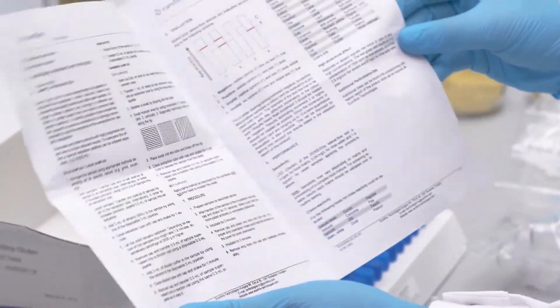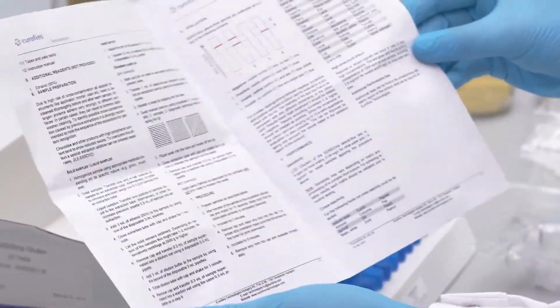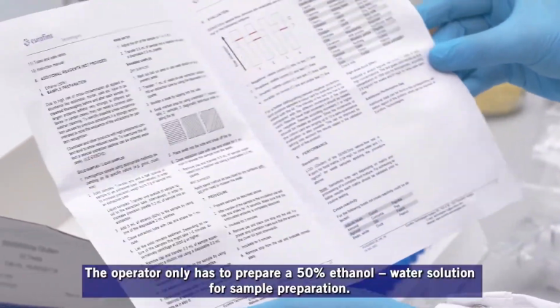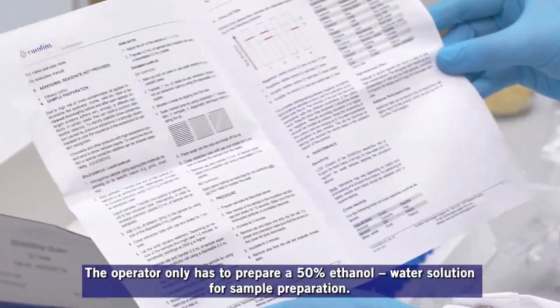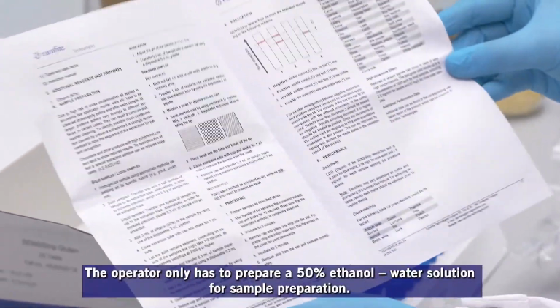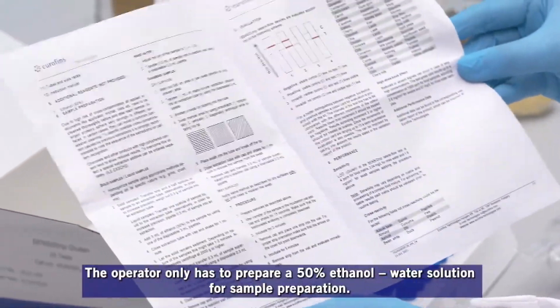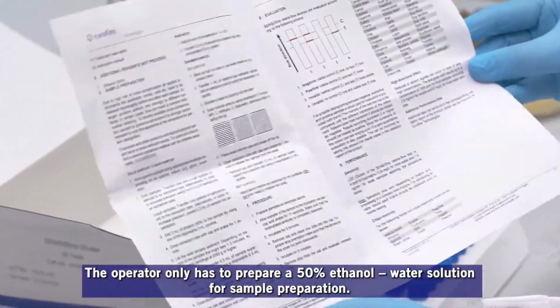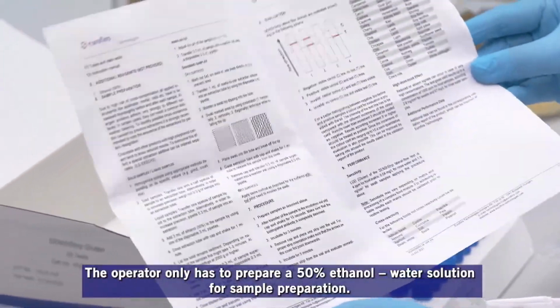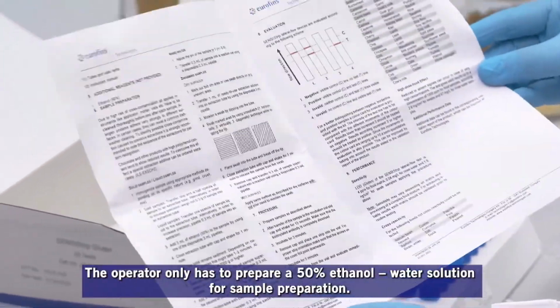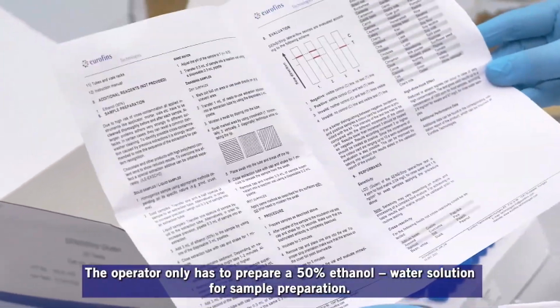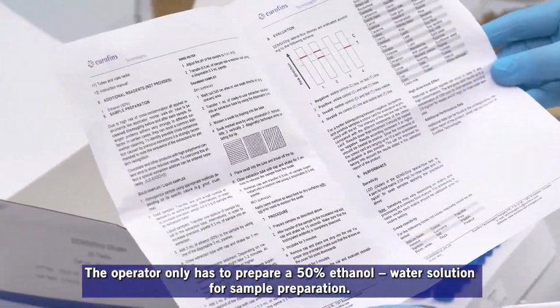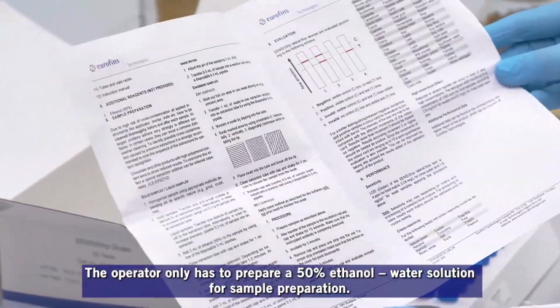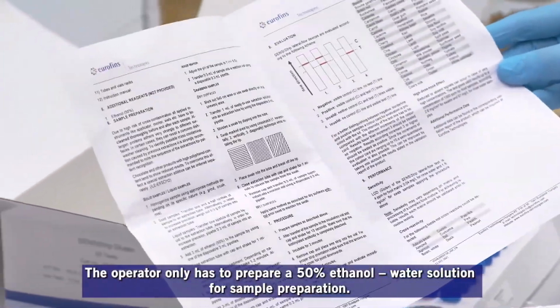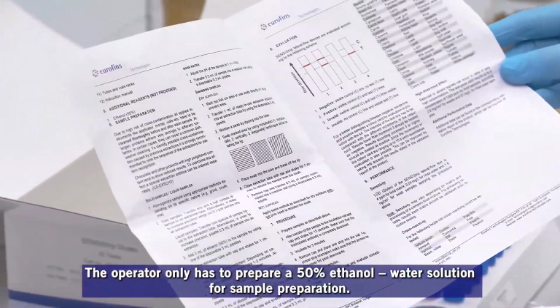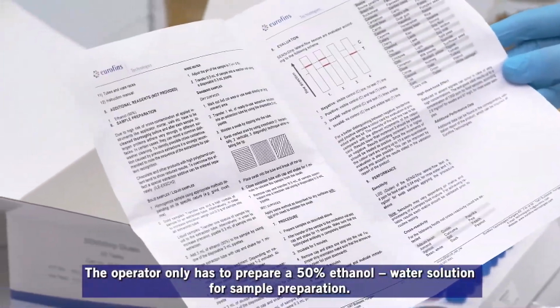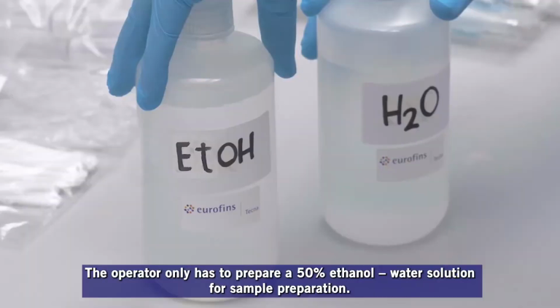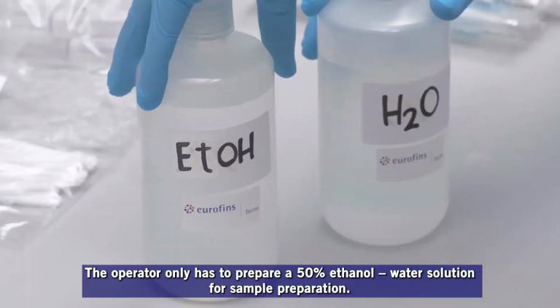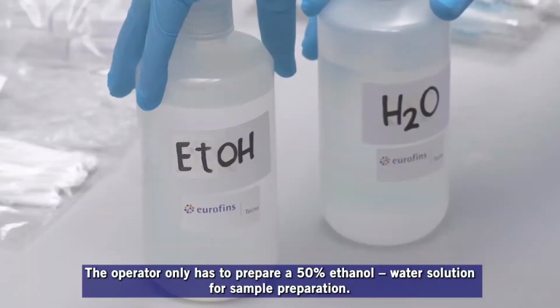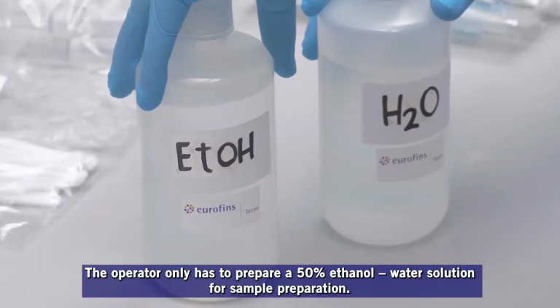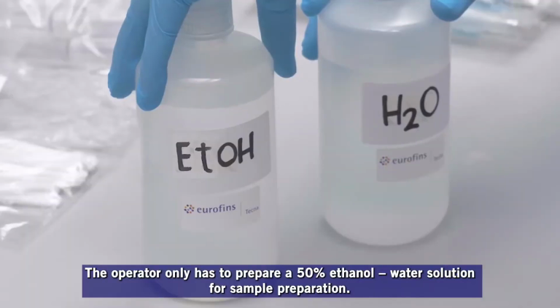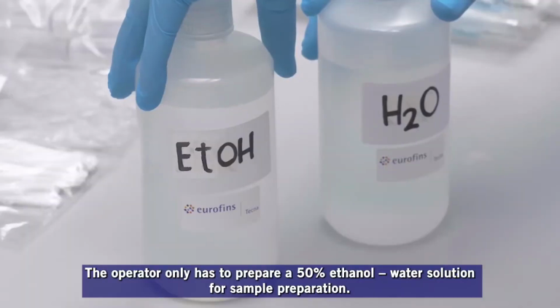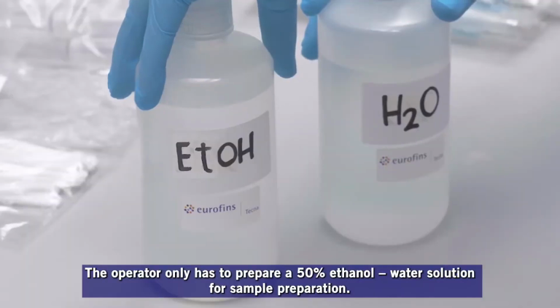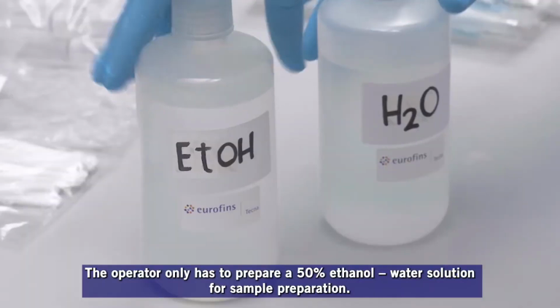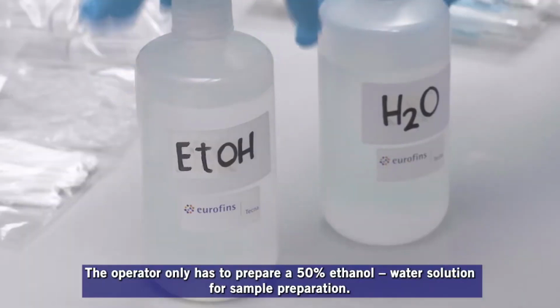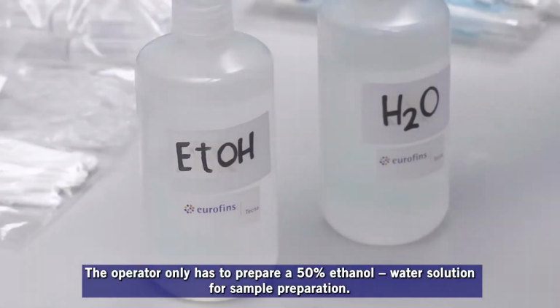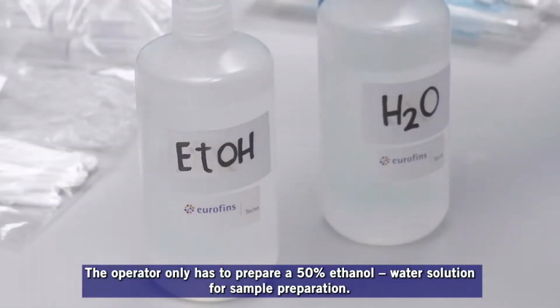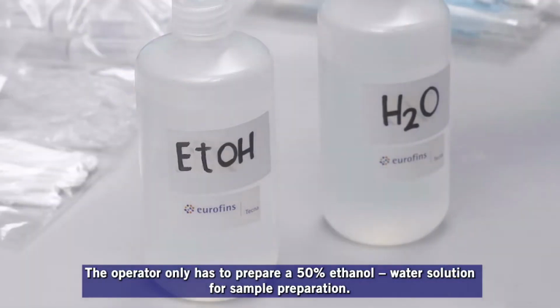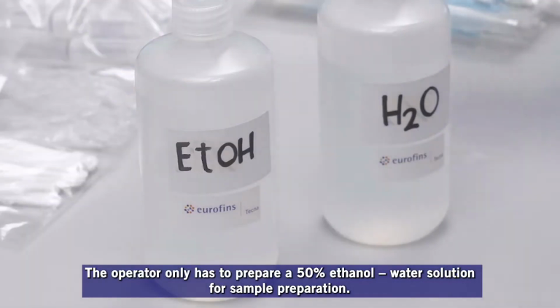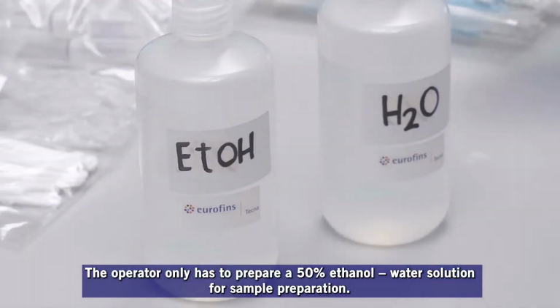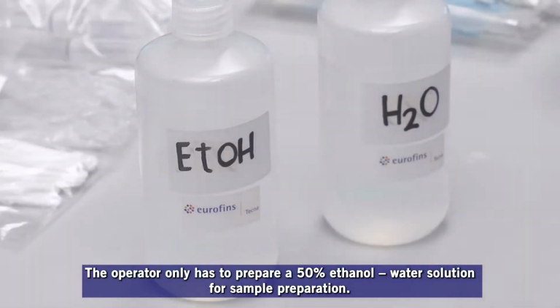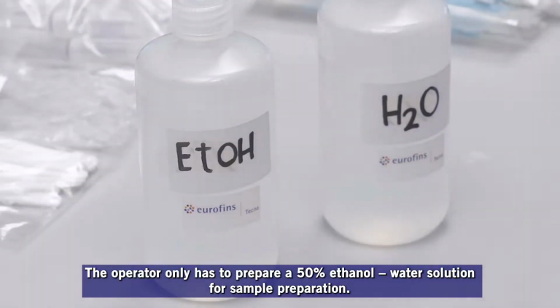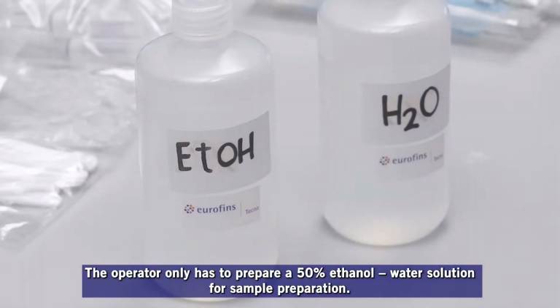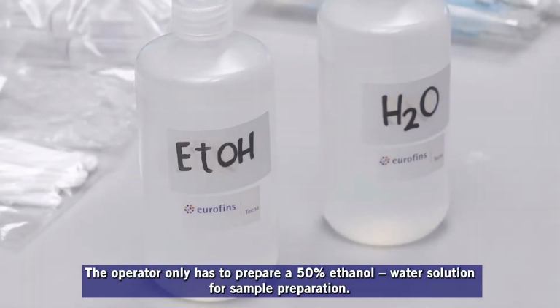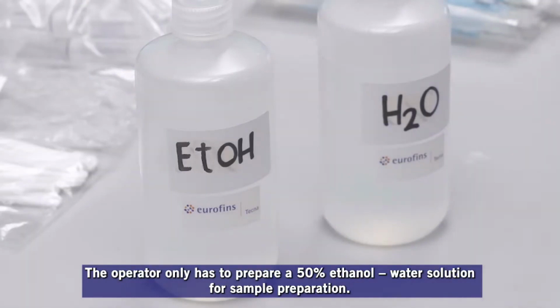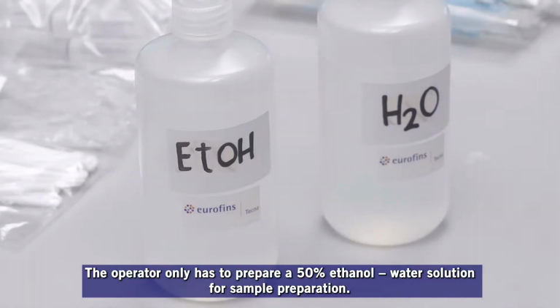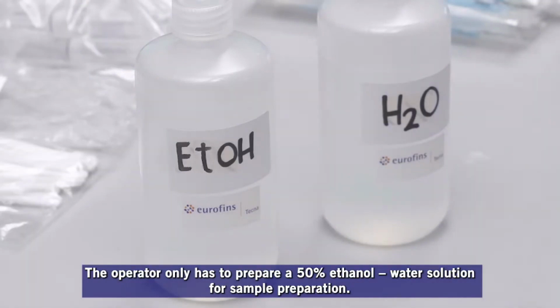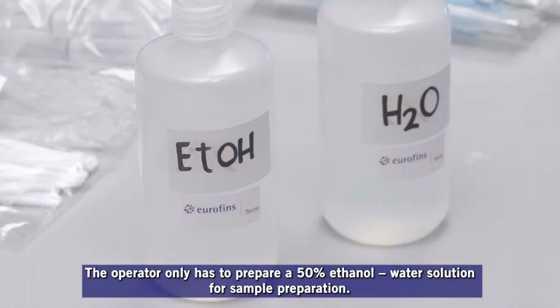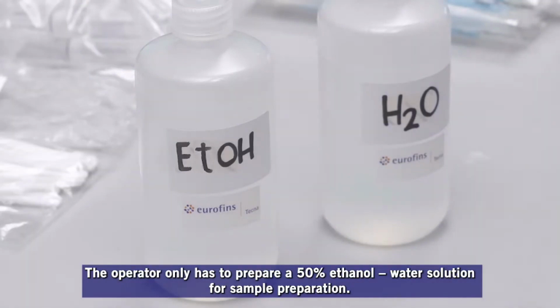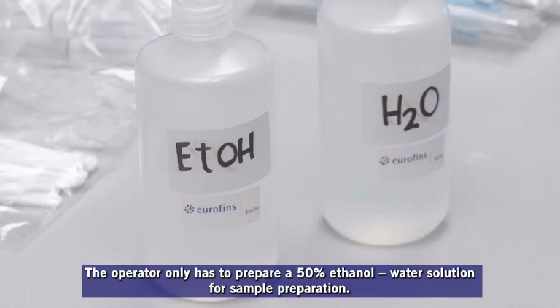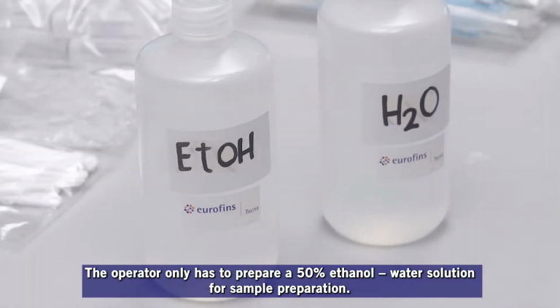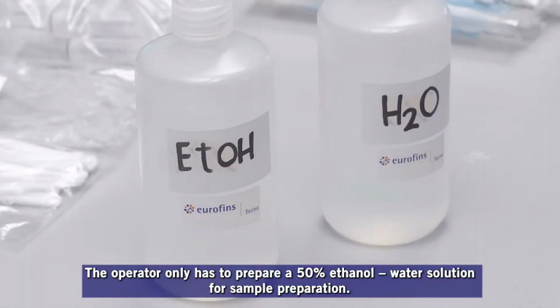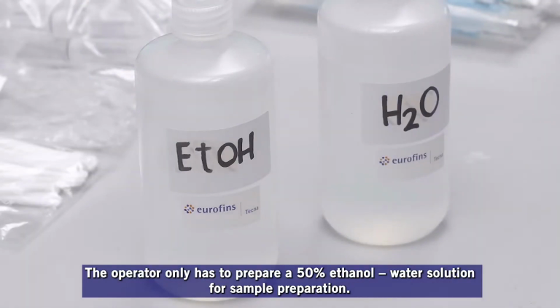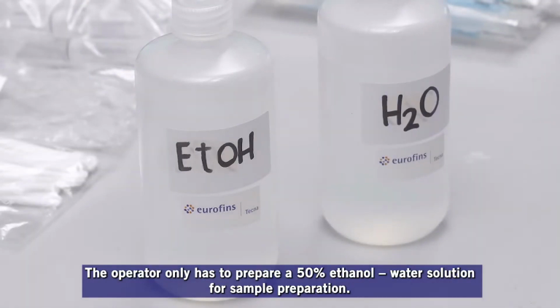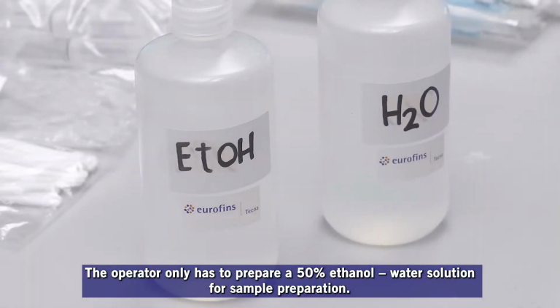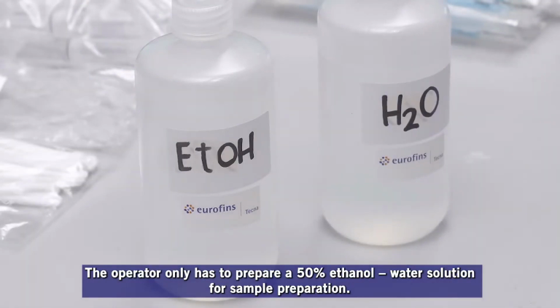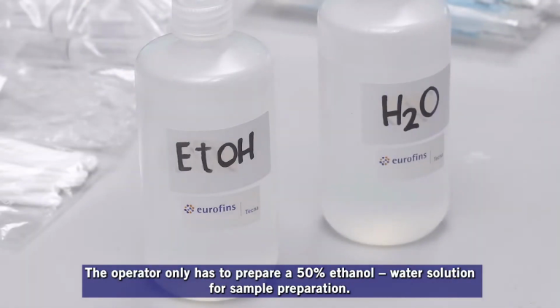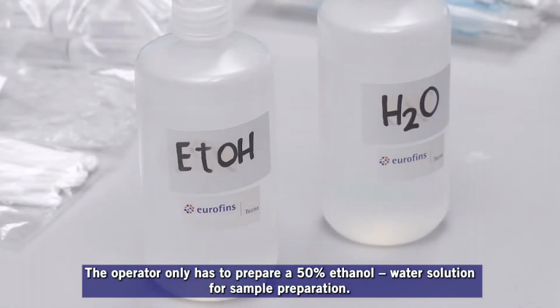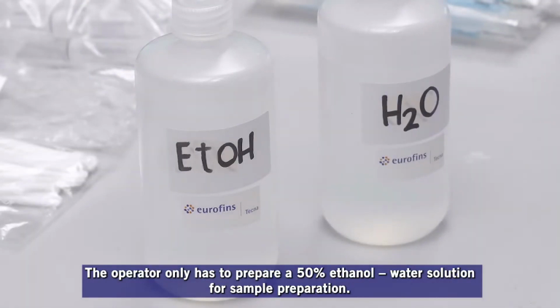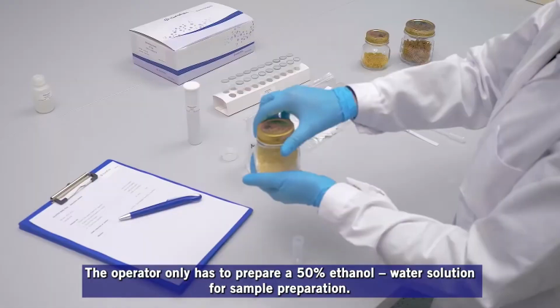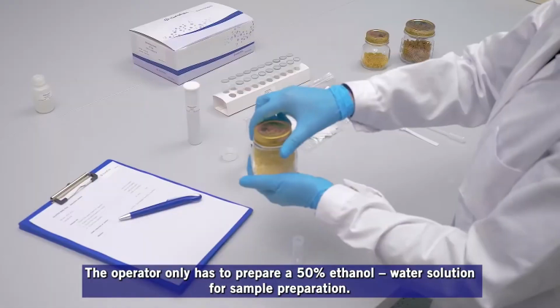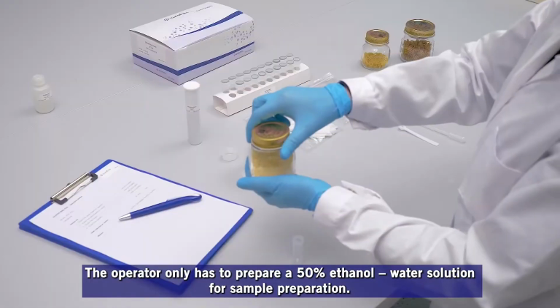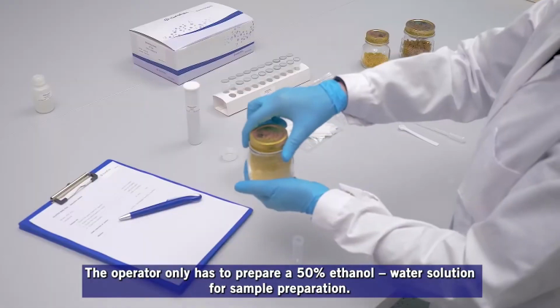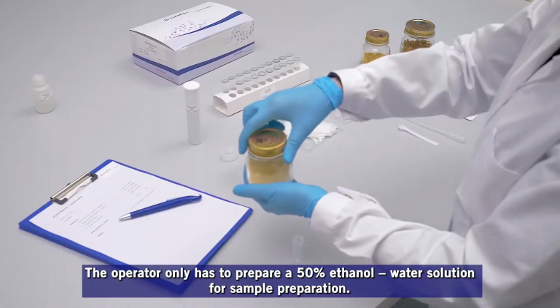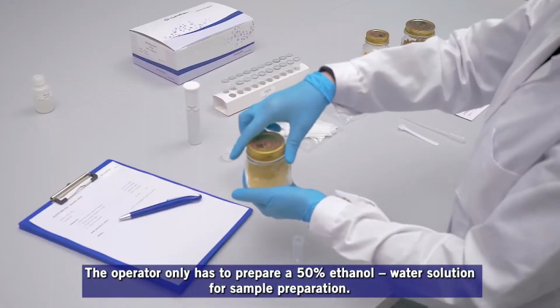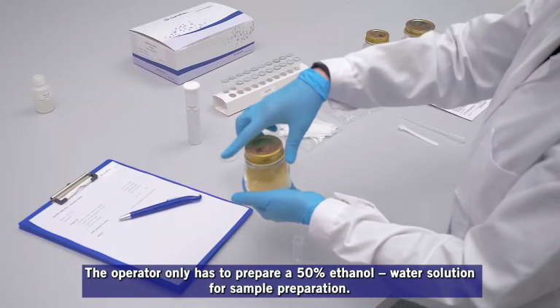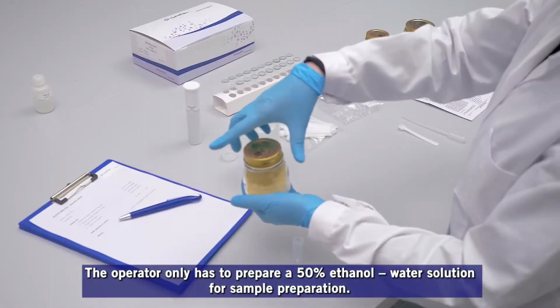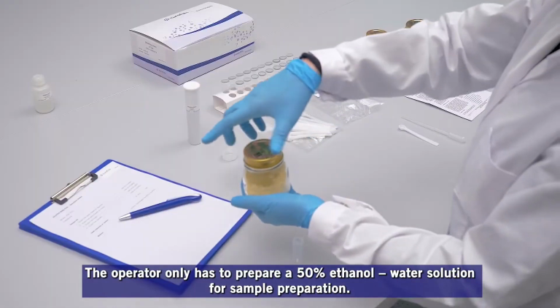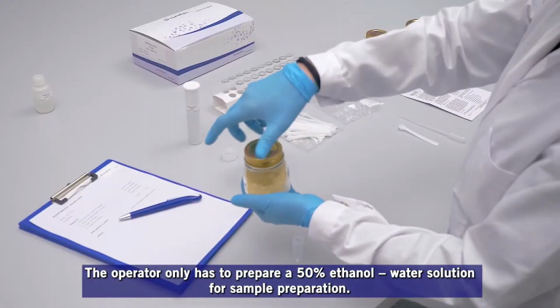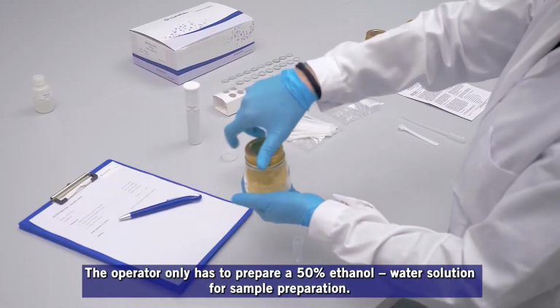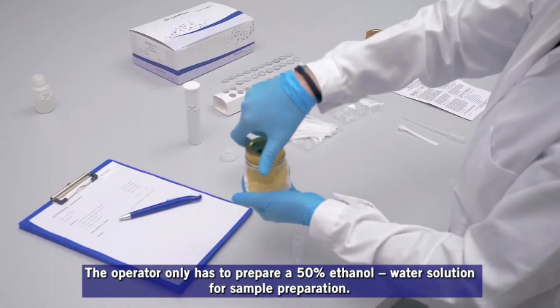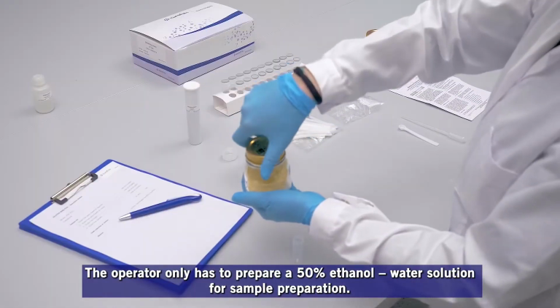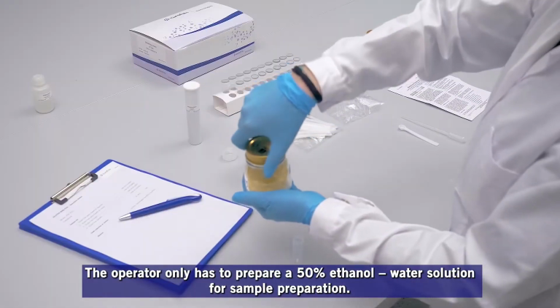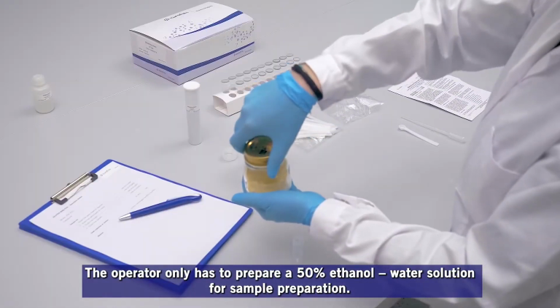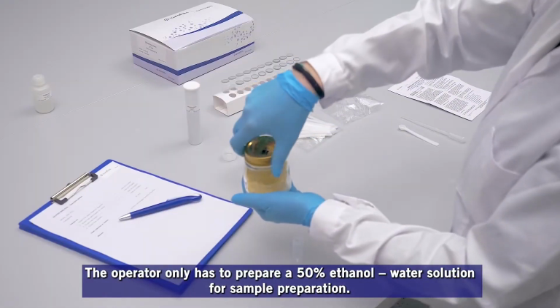The operator only has to prepare a 50% ethanol water solution for sample preparation.